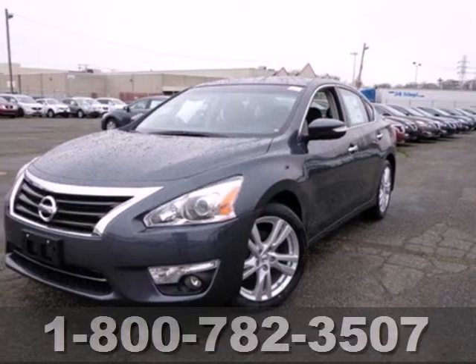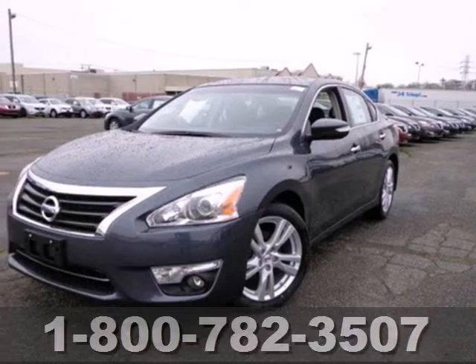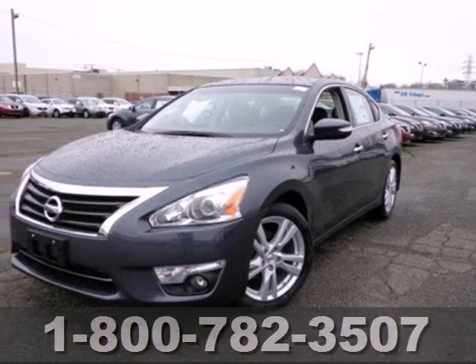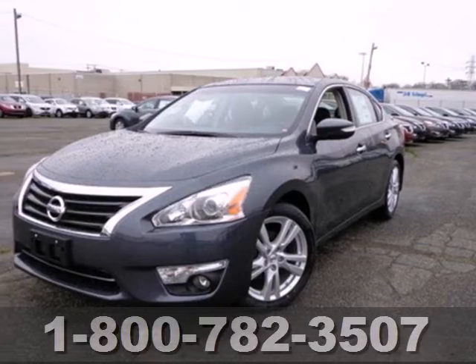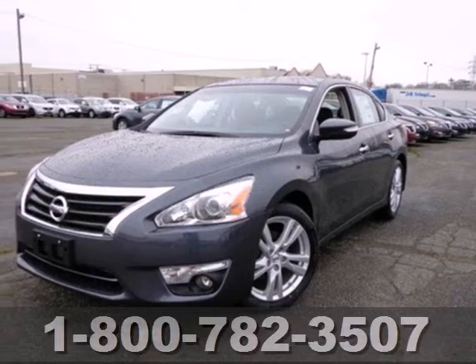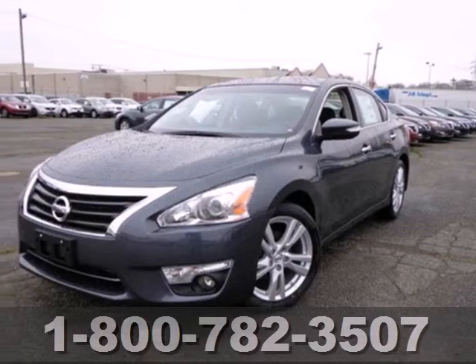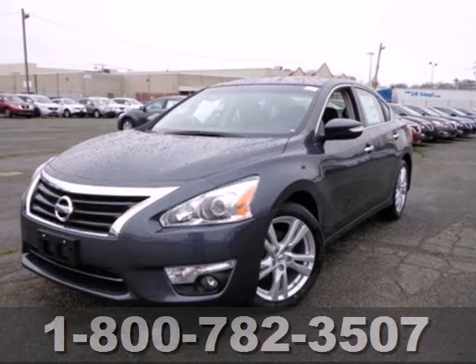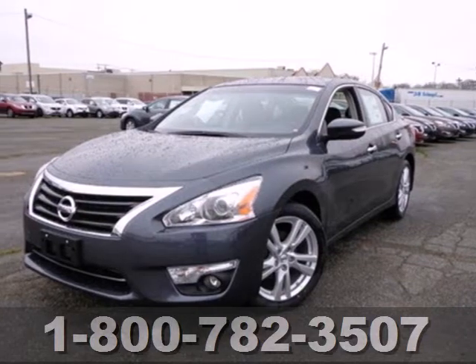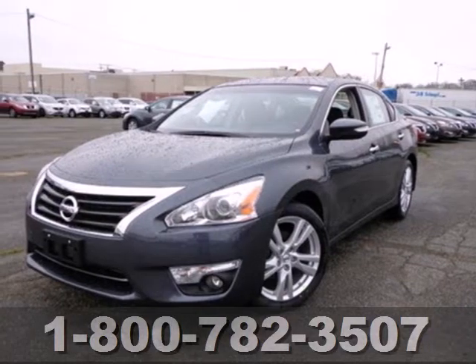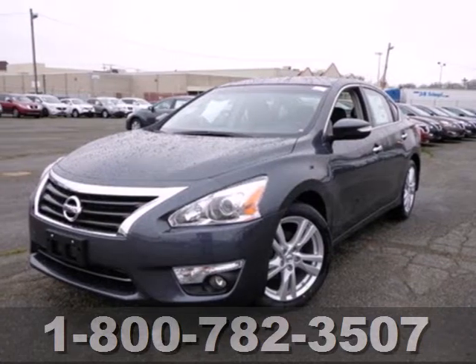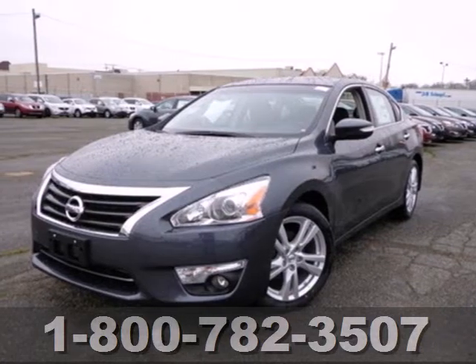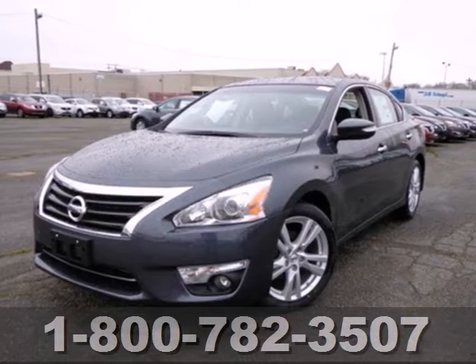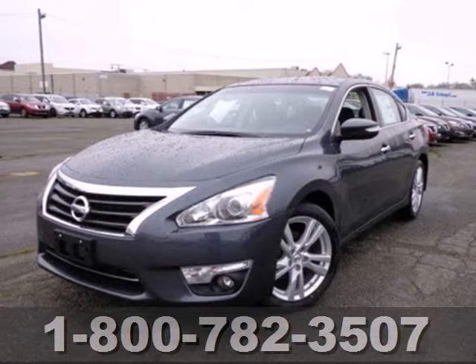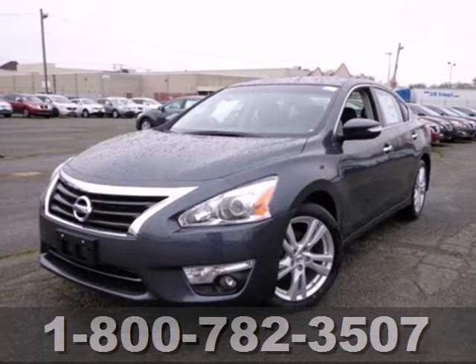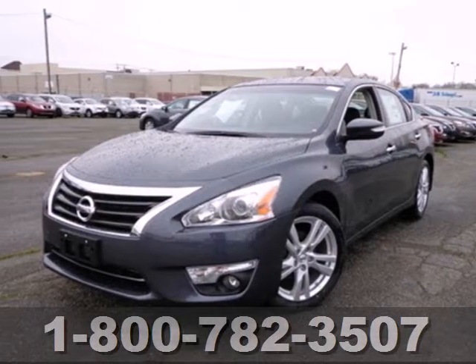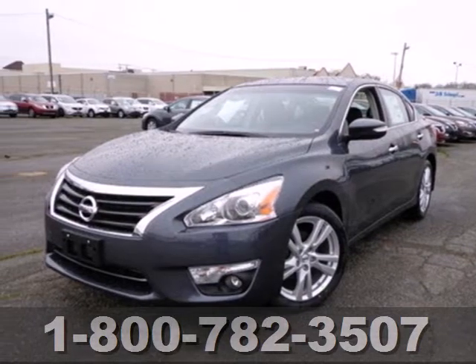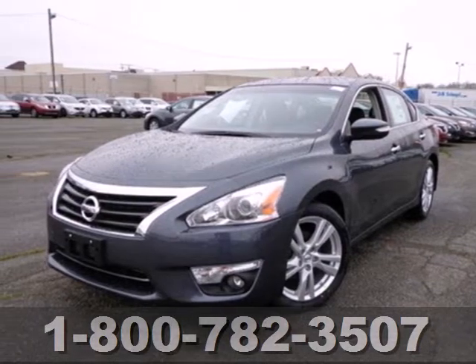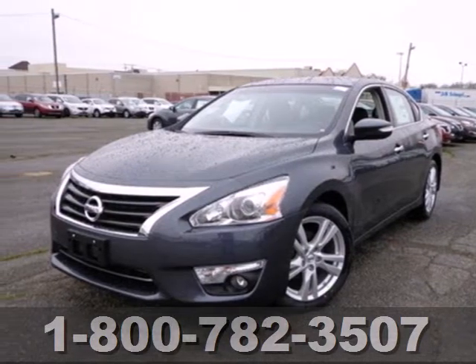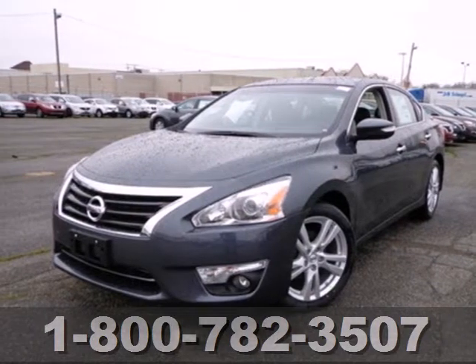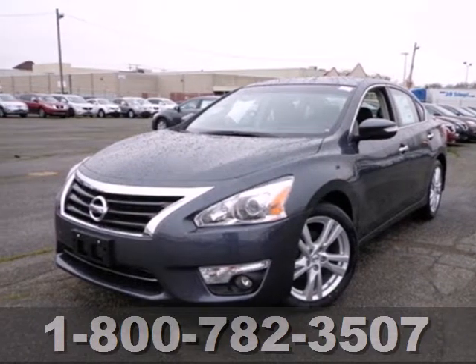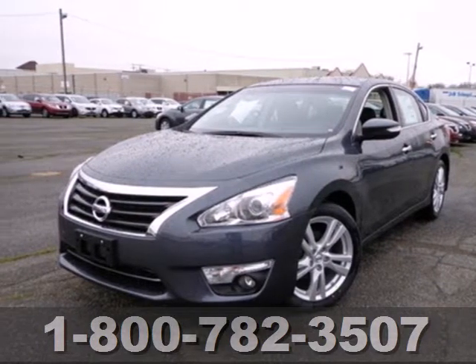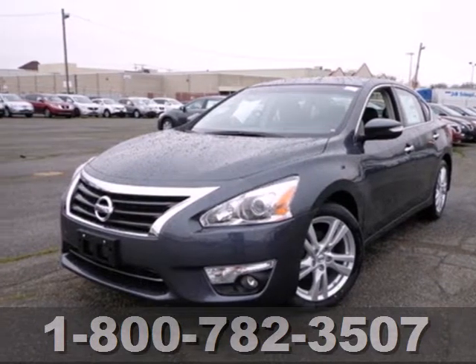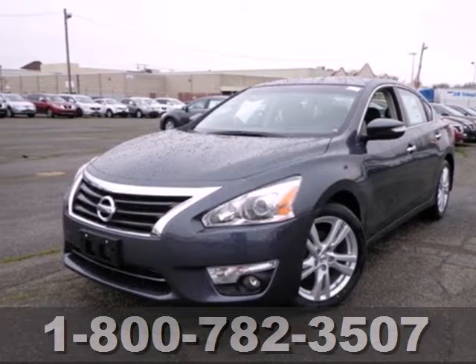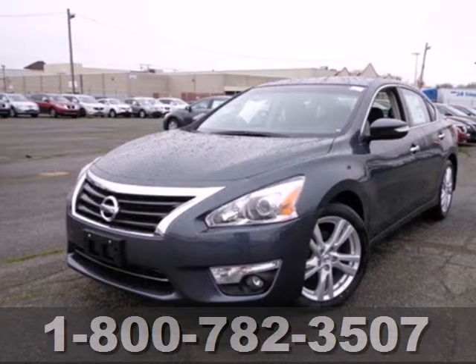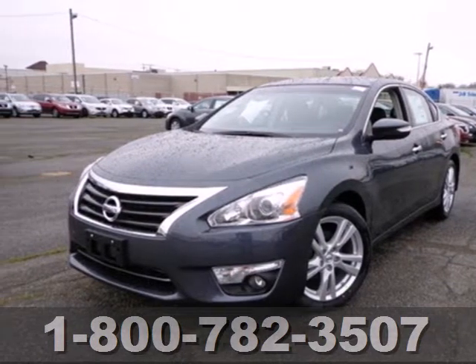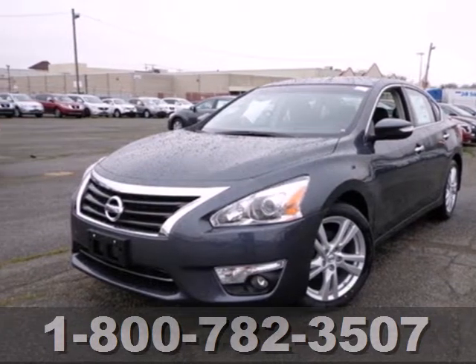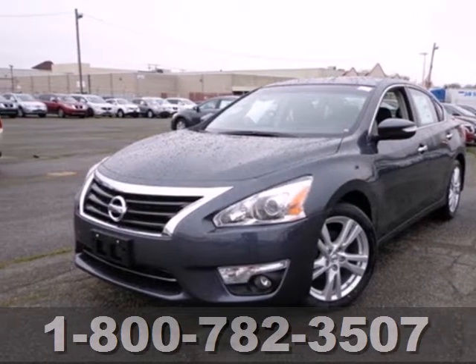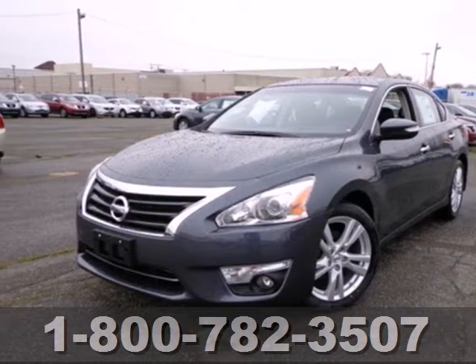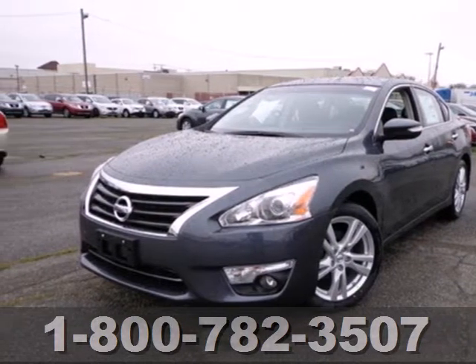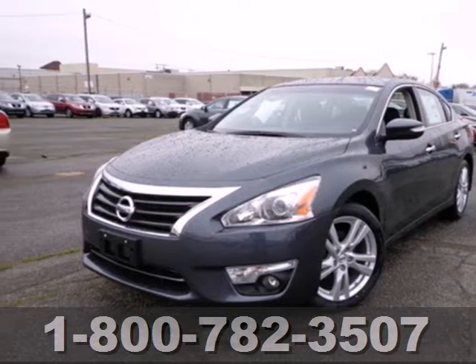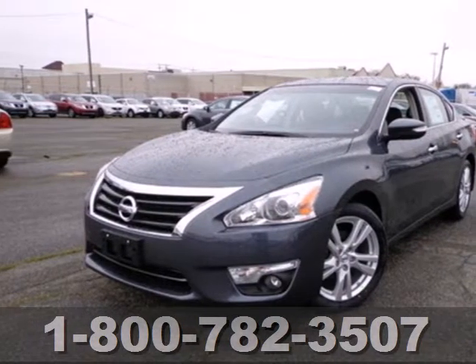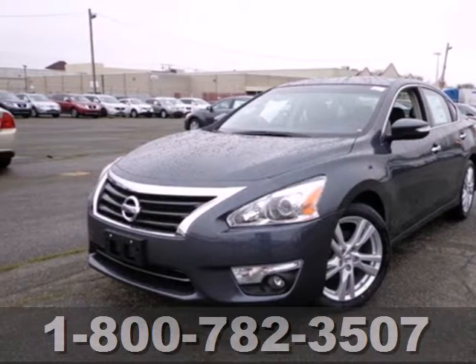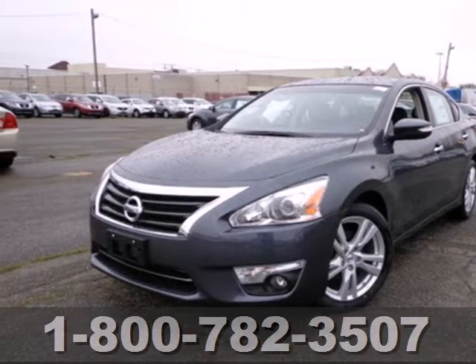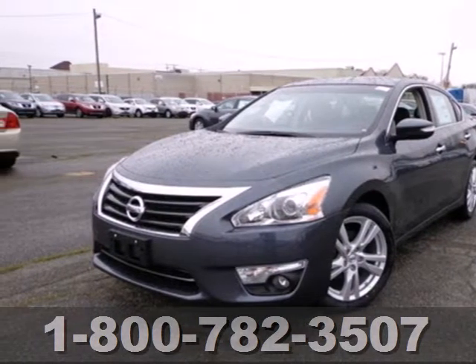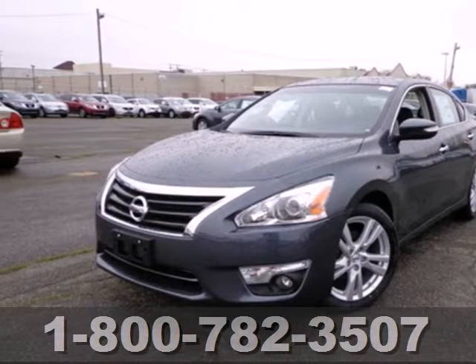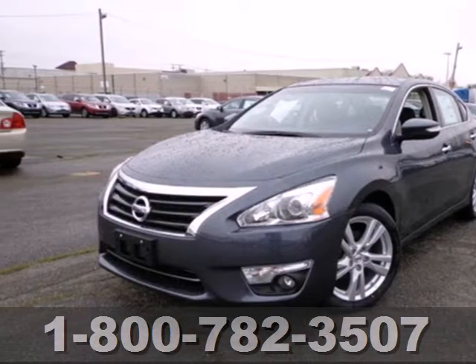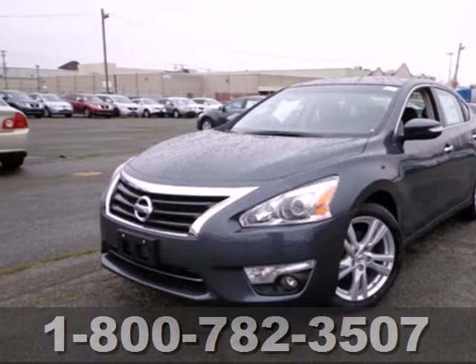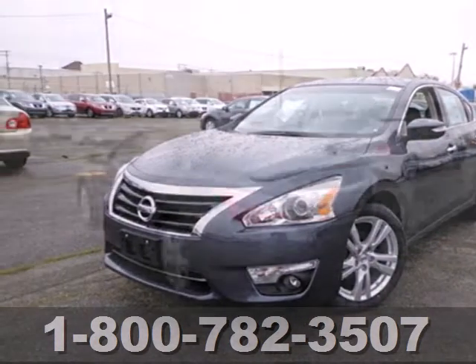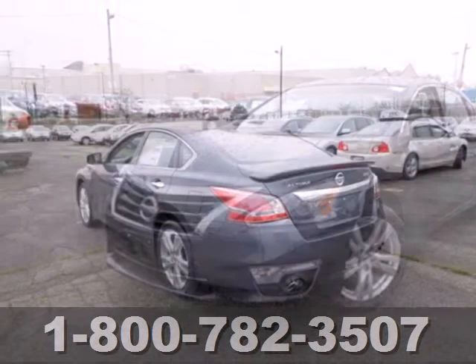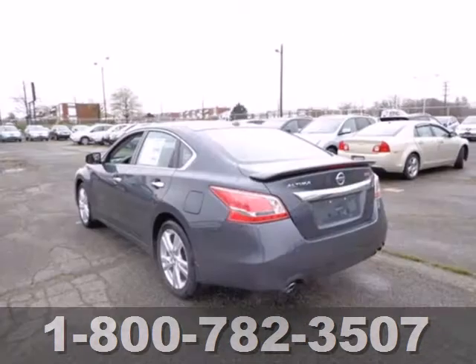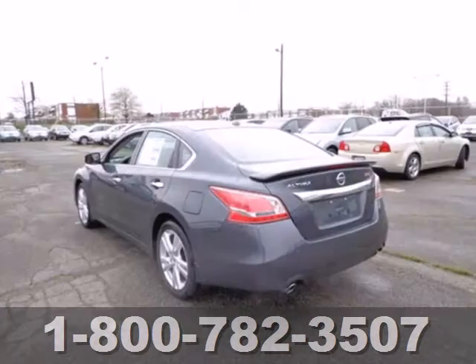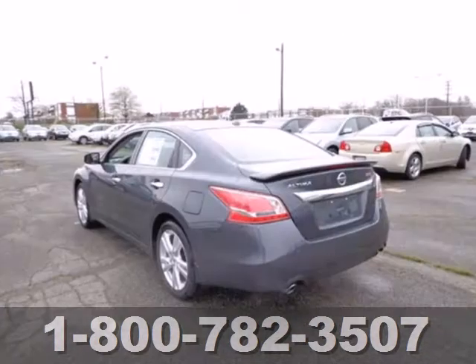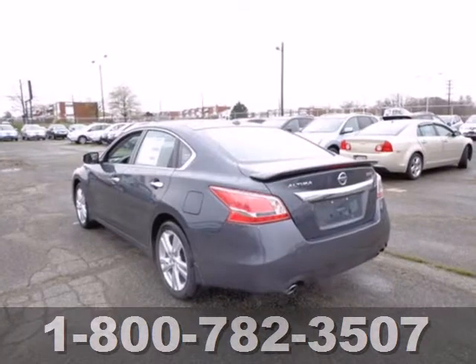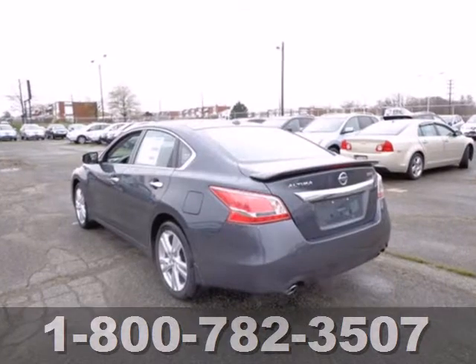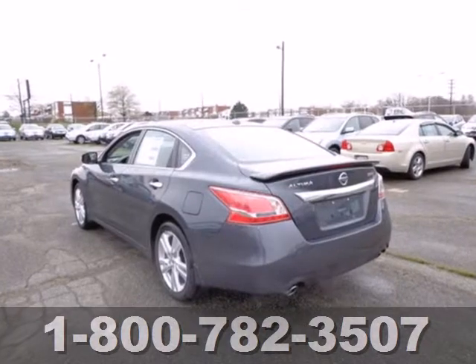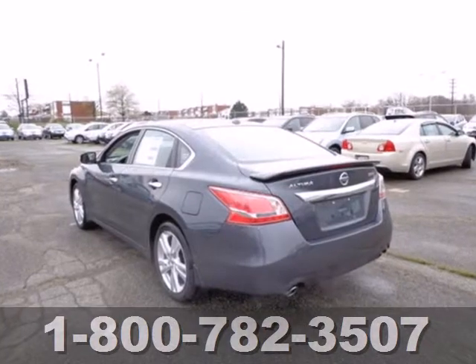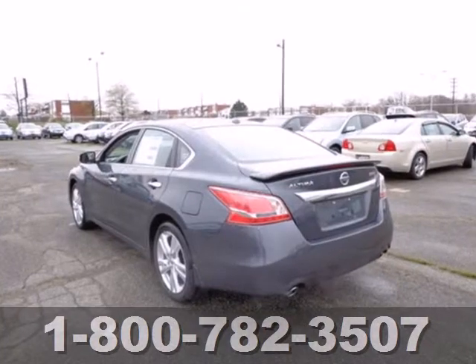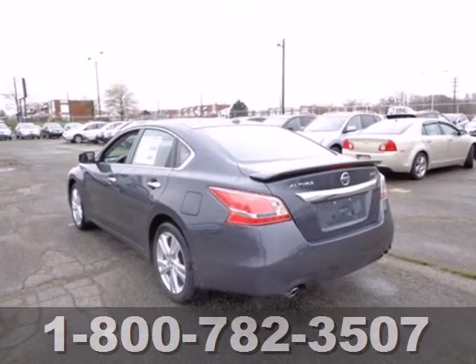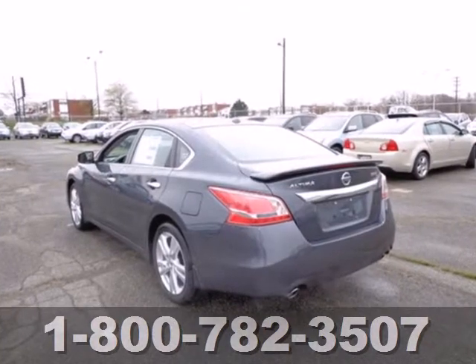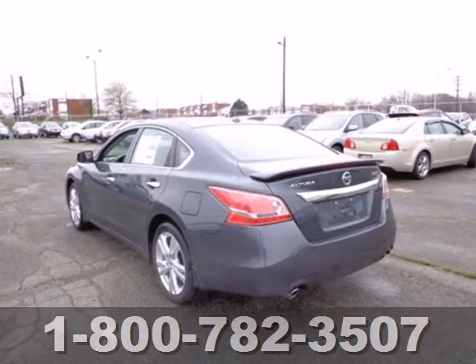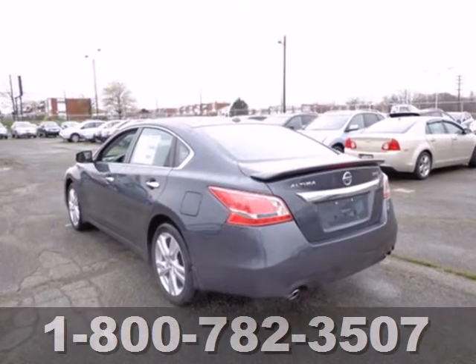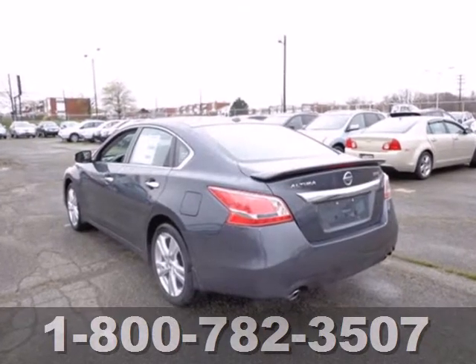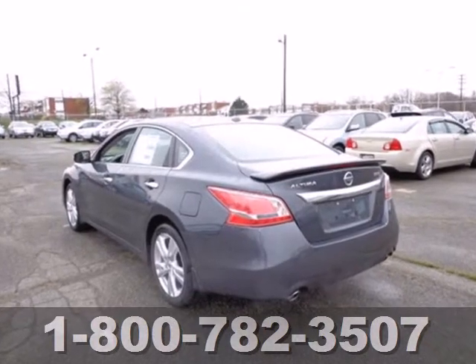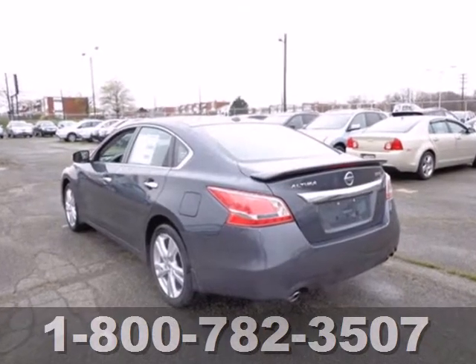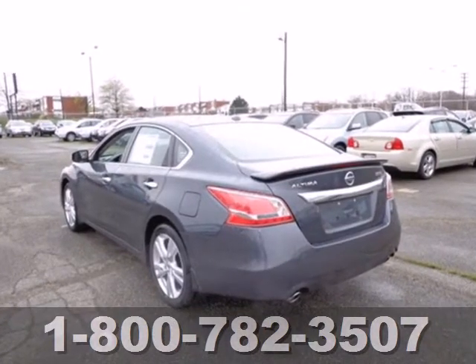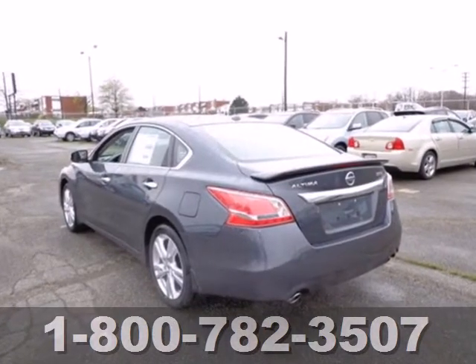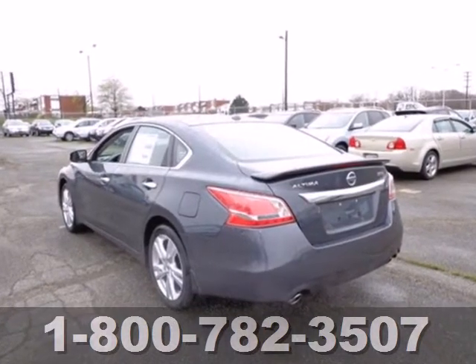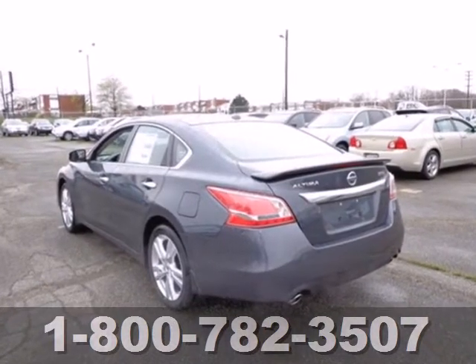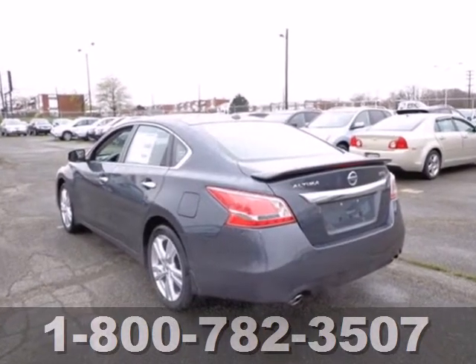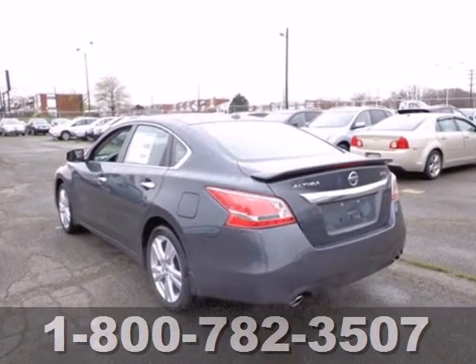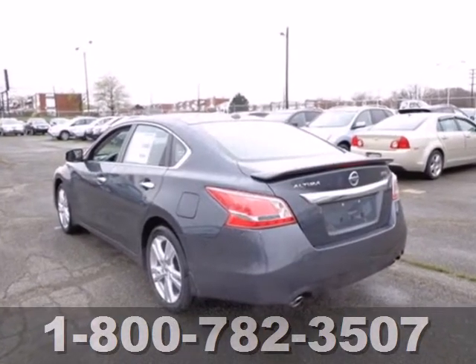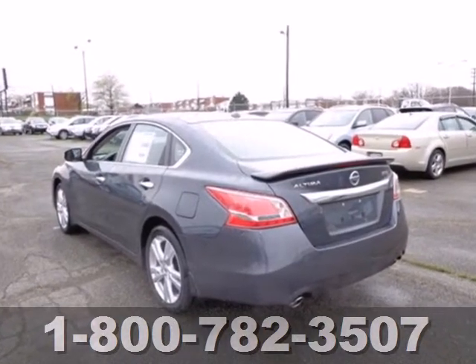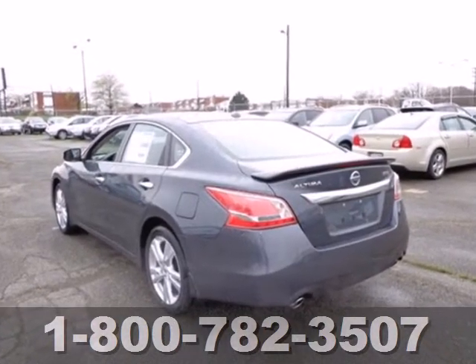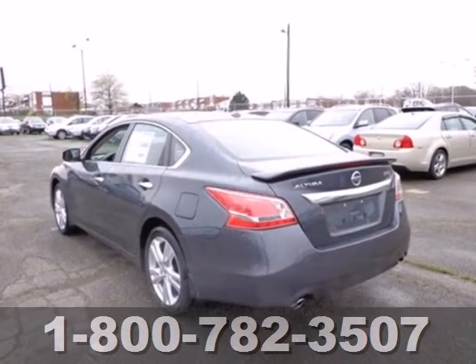Here's a 2013 Nissan Altima. This sporty sedan is a more efficient take on excitement.